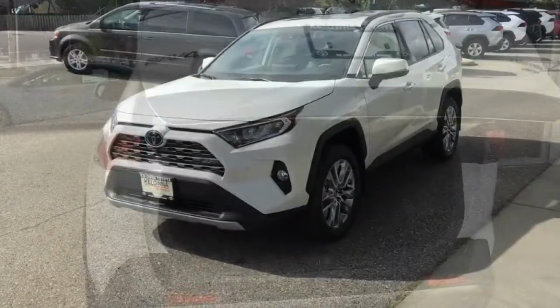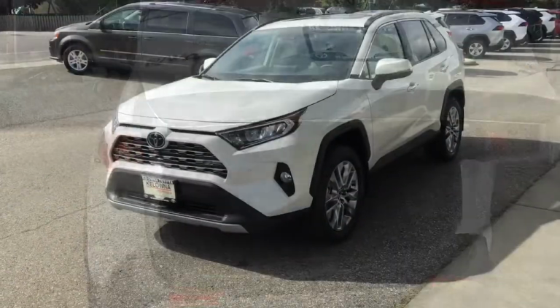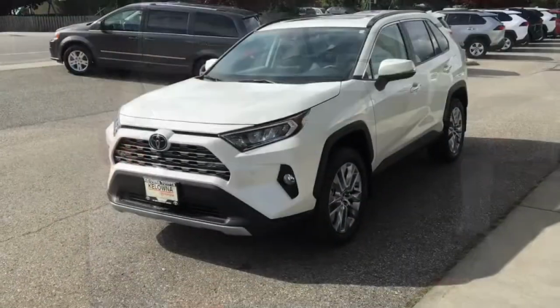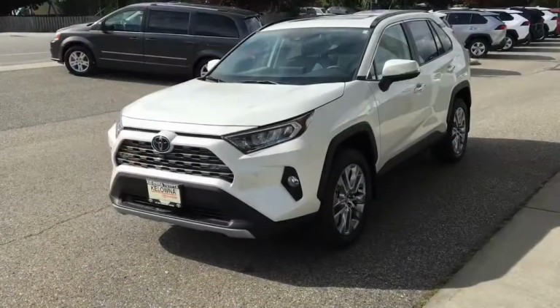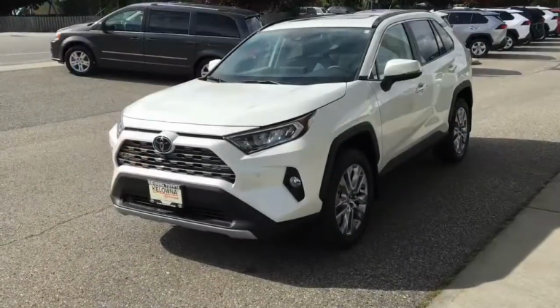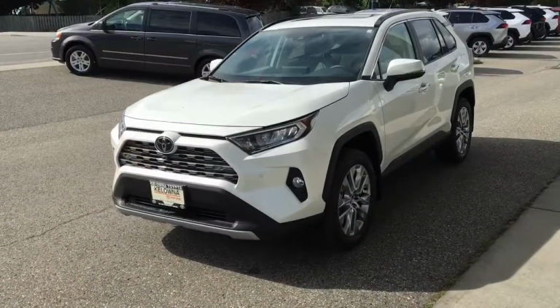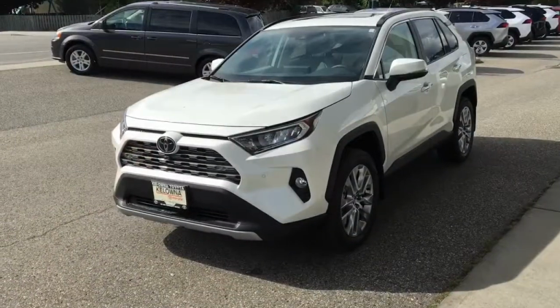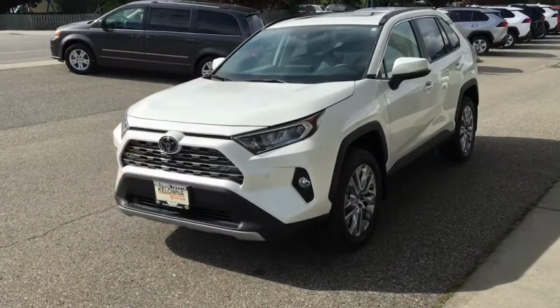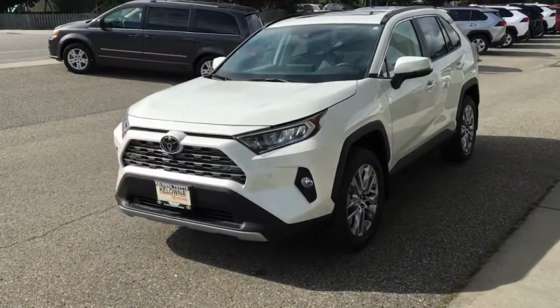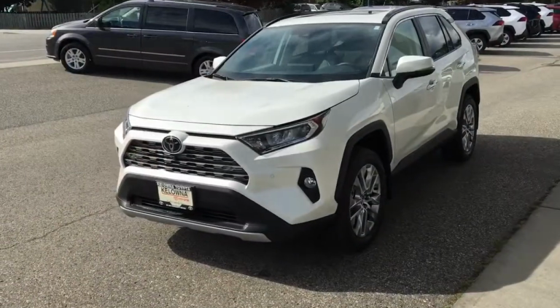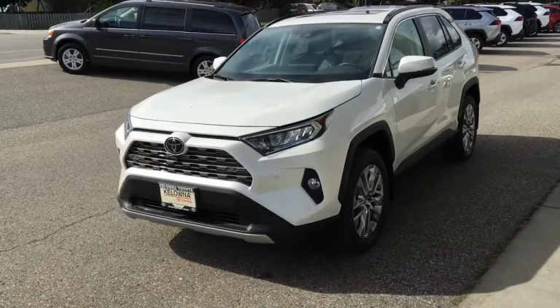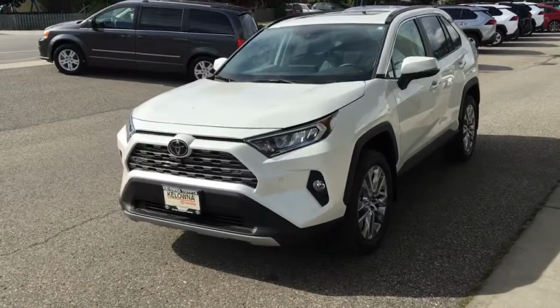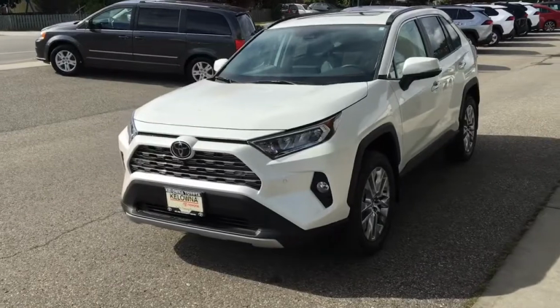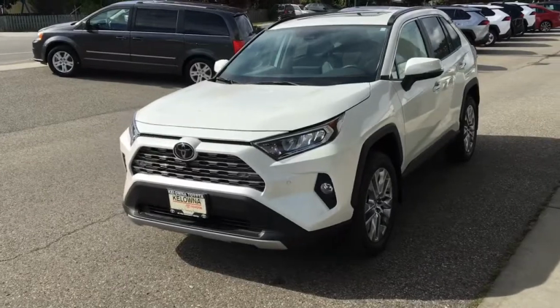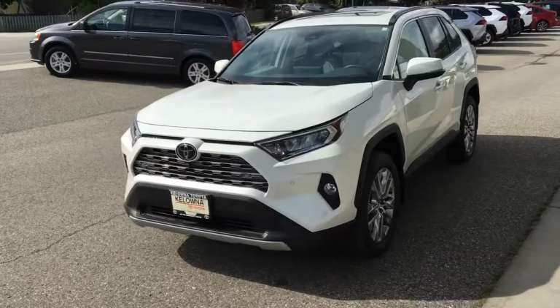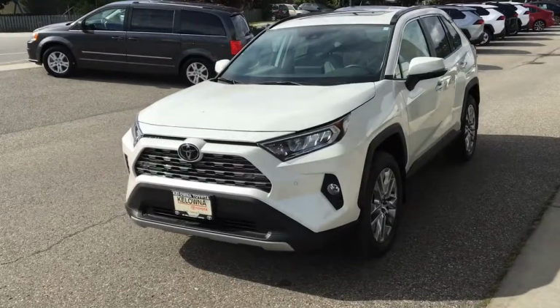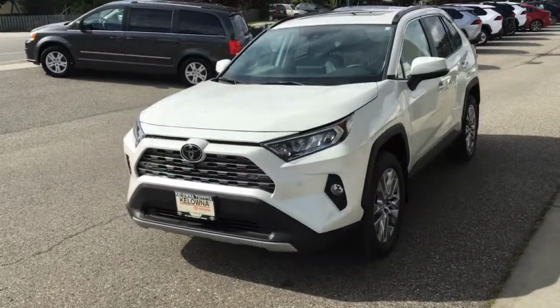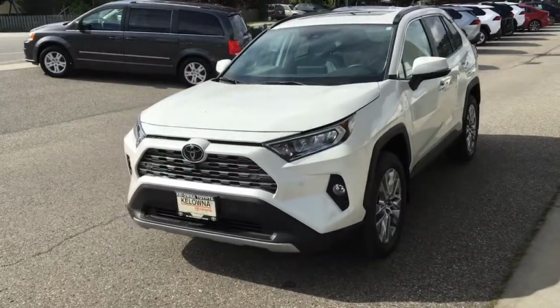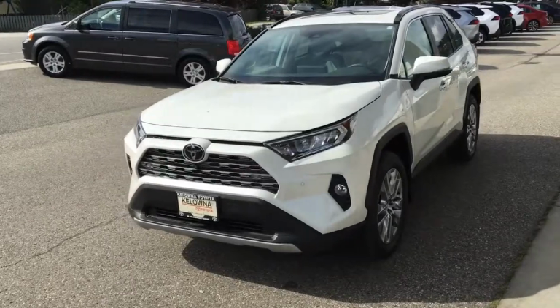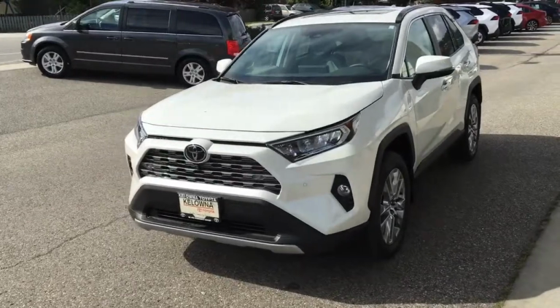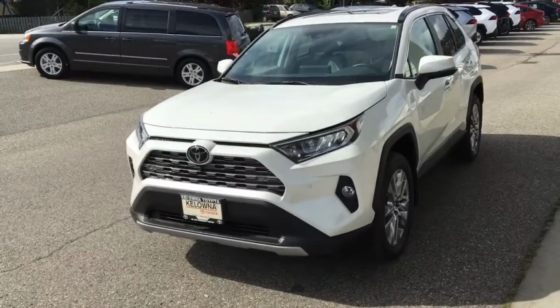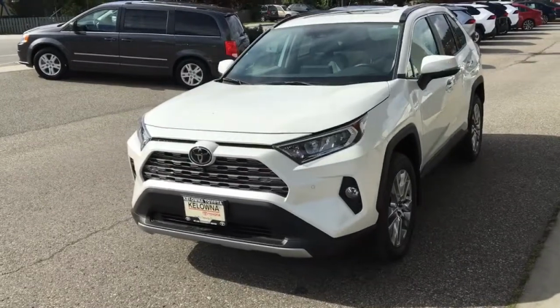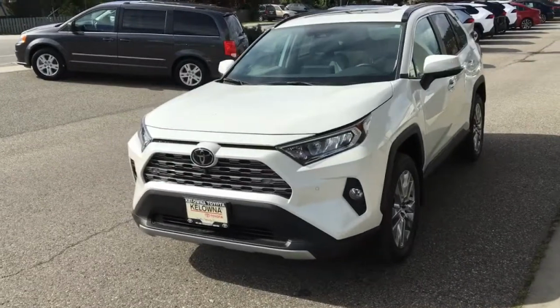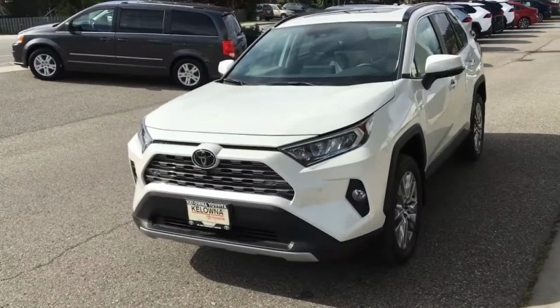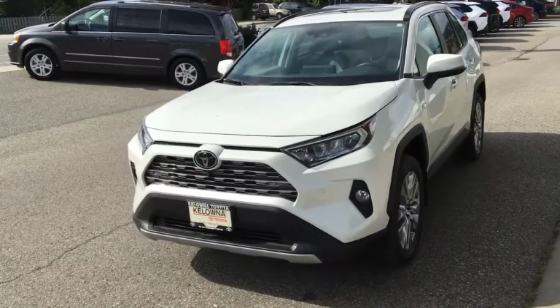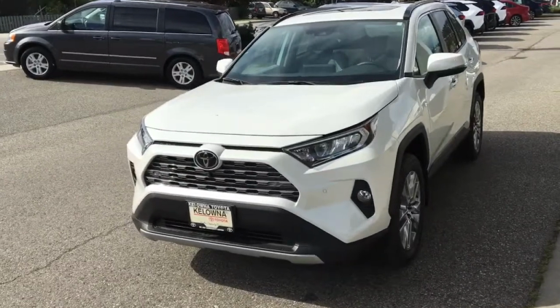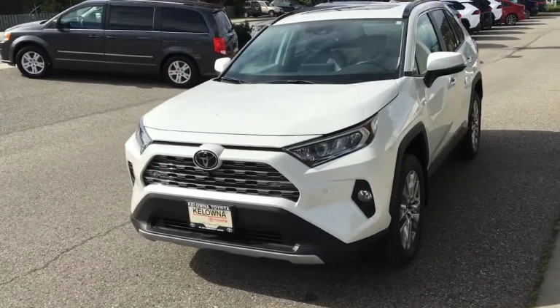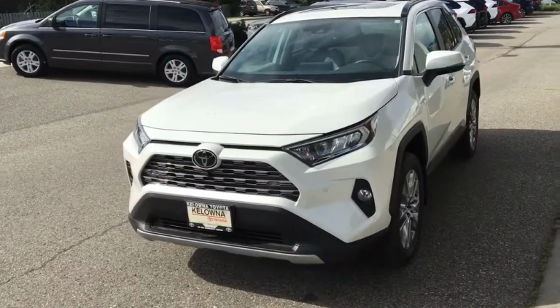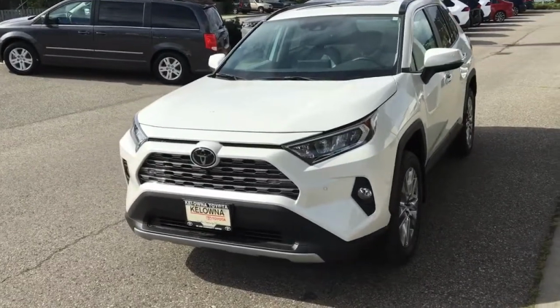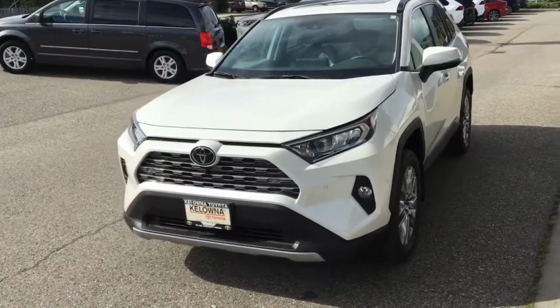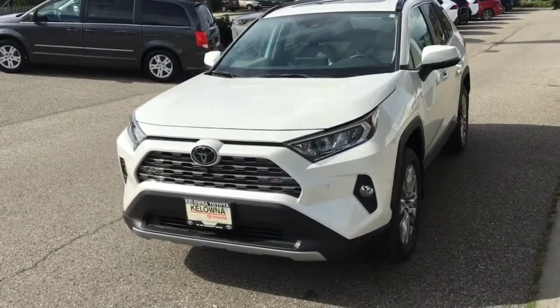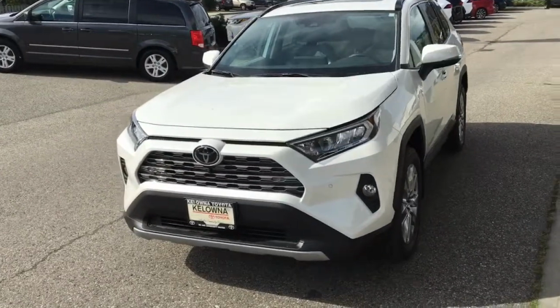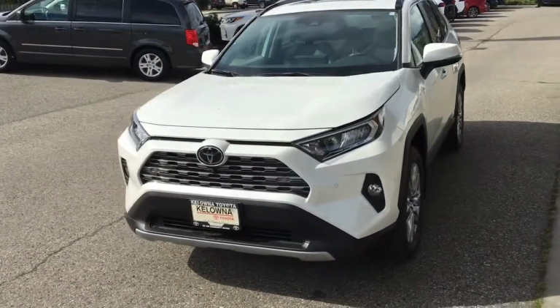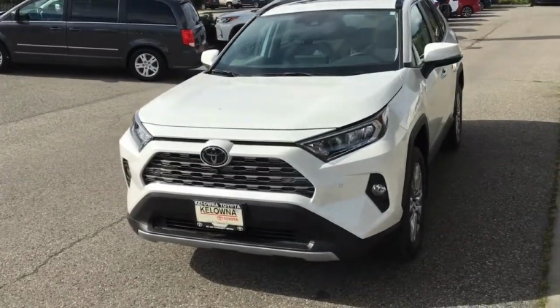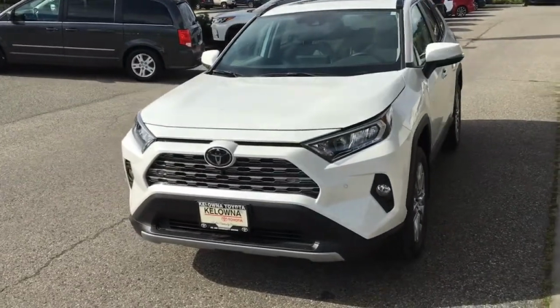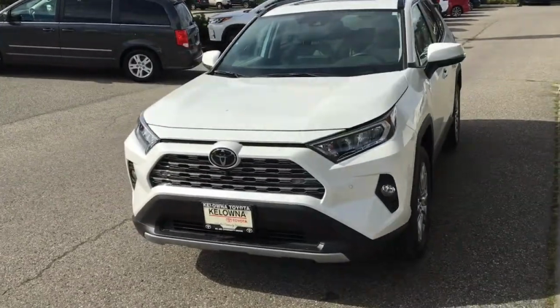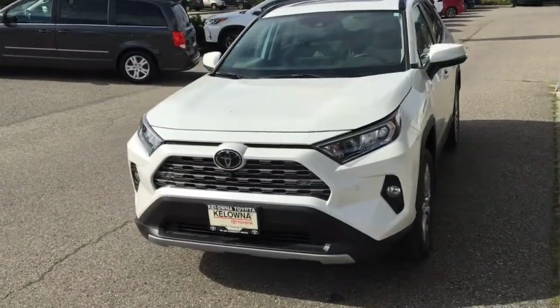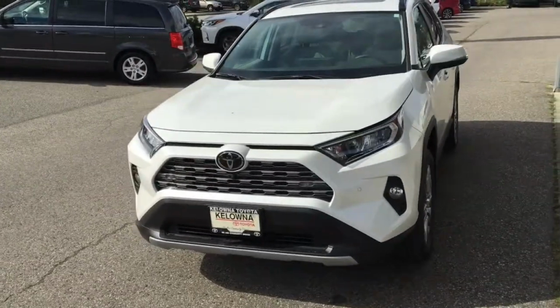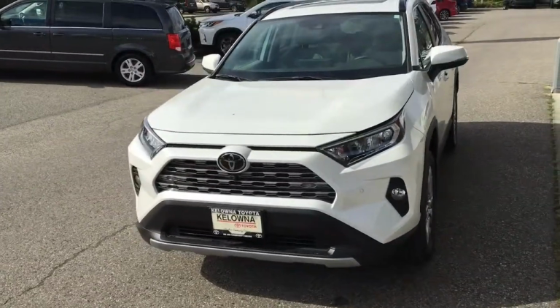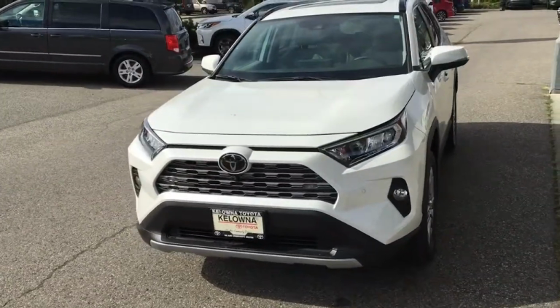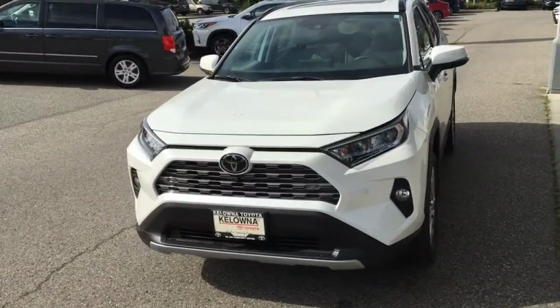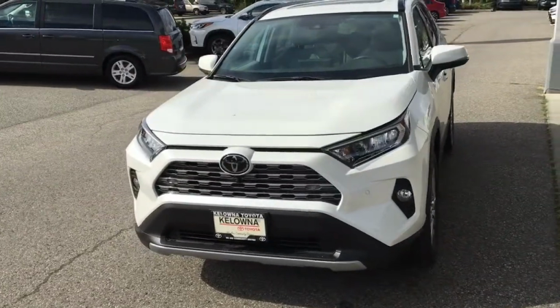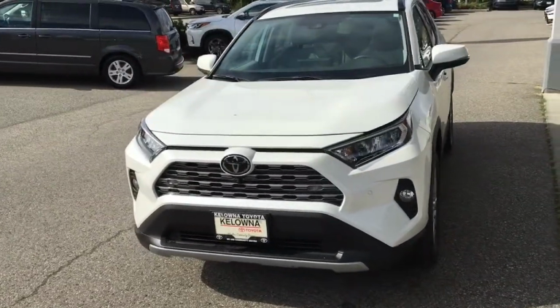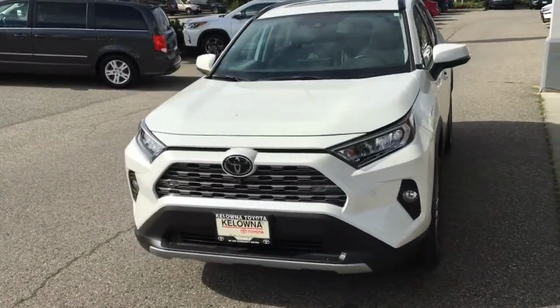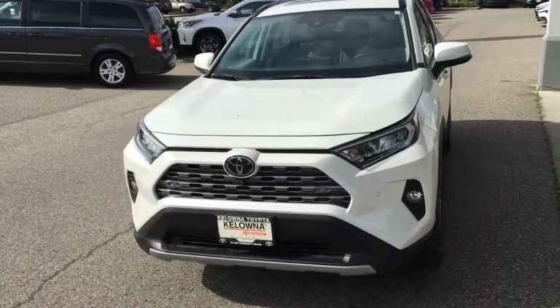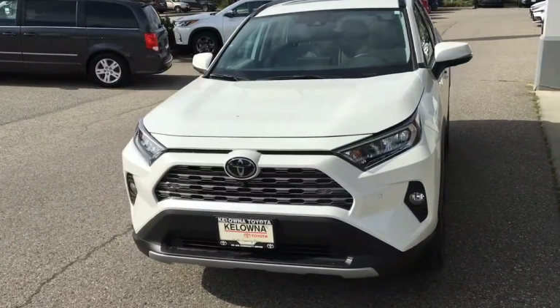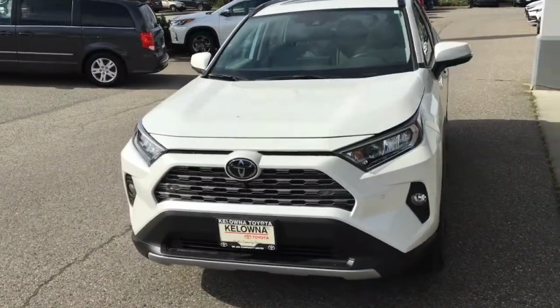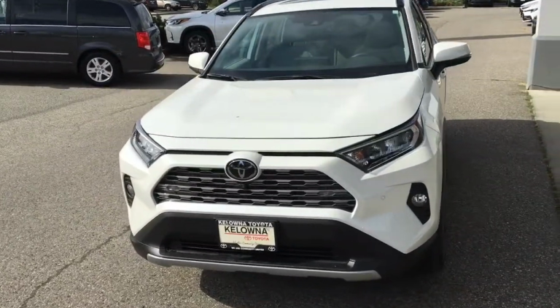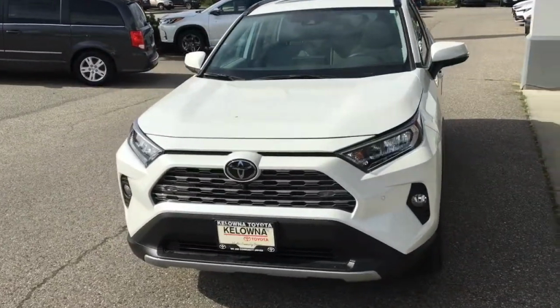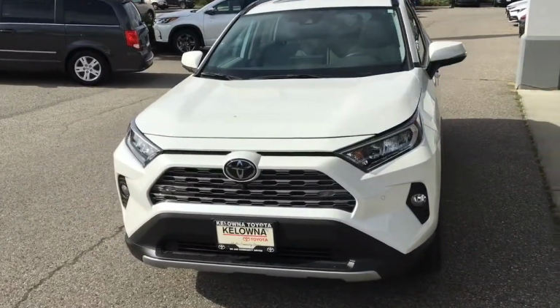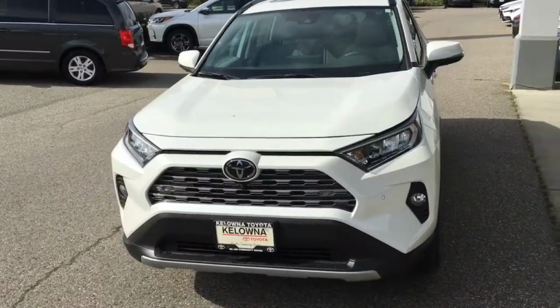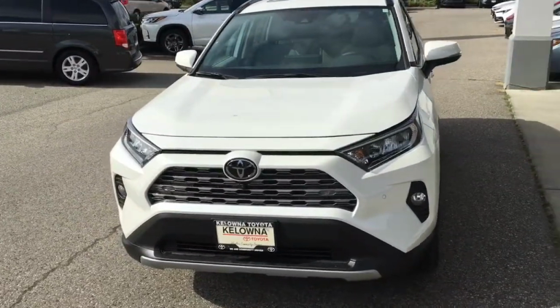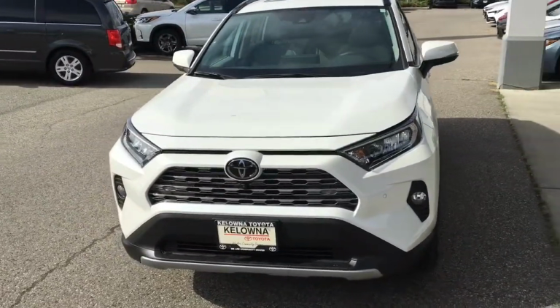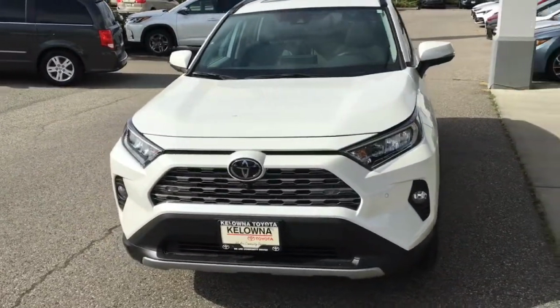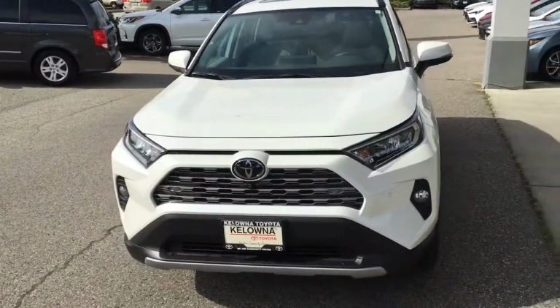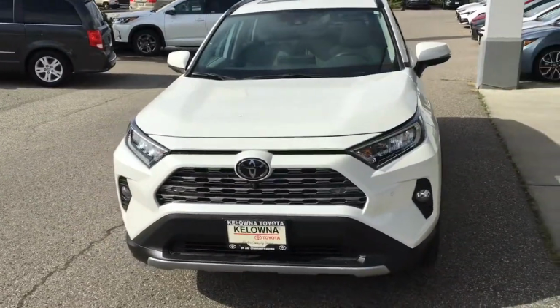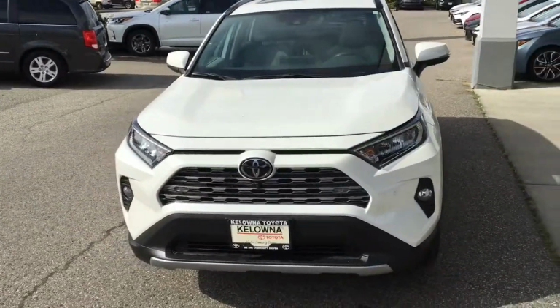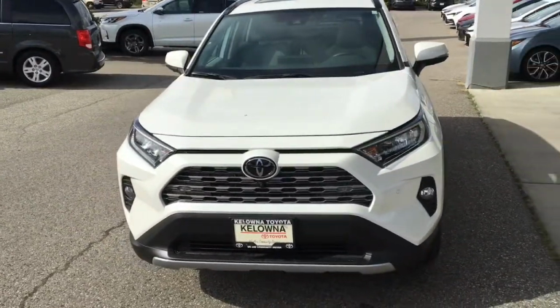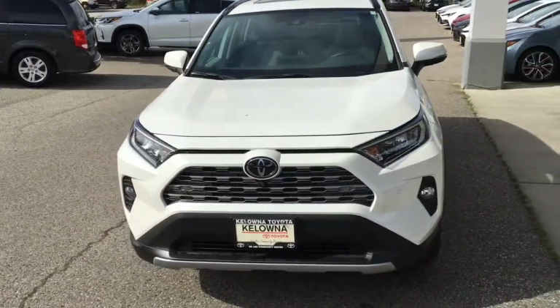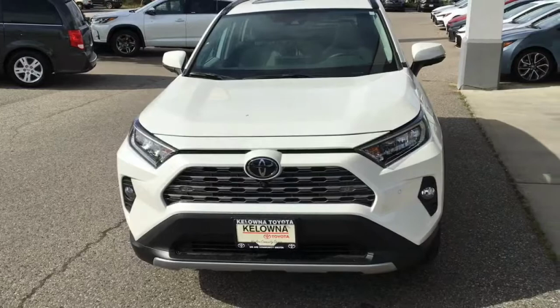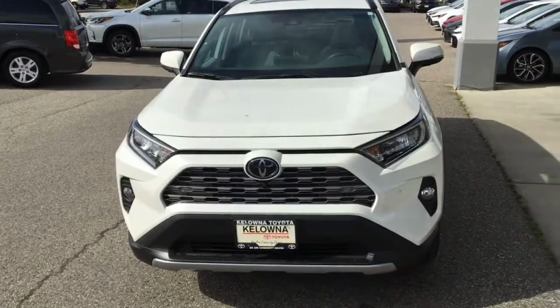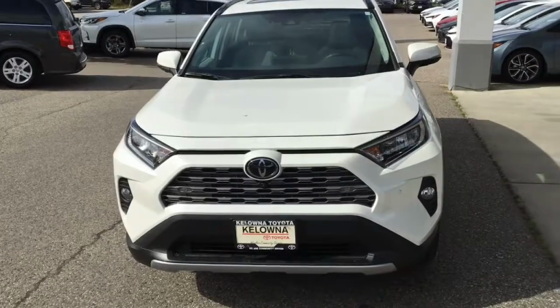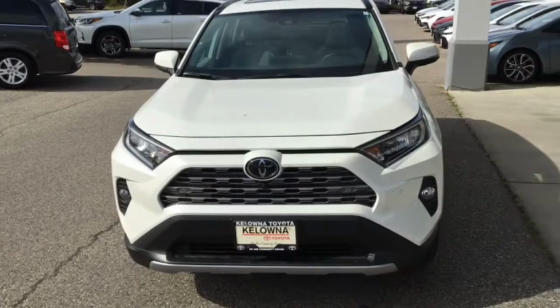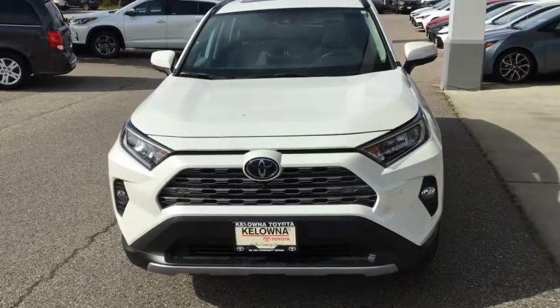The RAV4 looks impressive with a more aggressive grille design, fog lights, LED headlamps, LED running lights, and black roof rails.